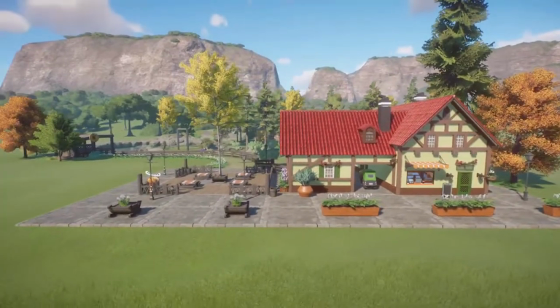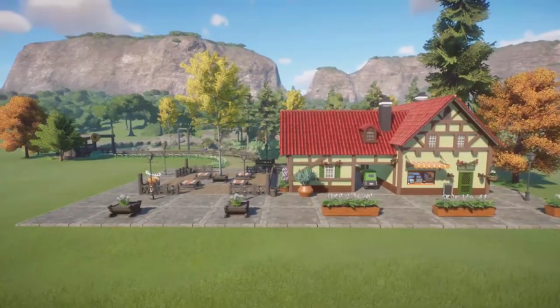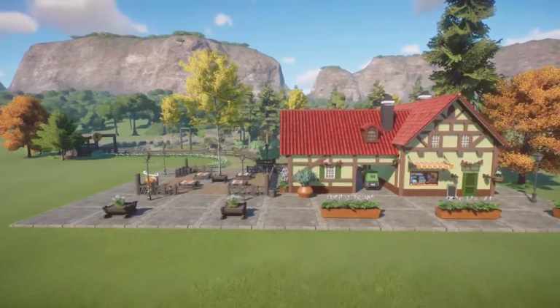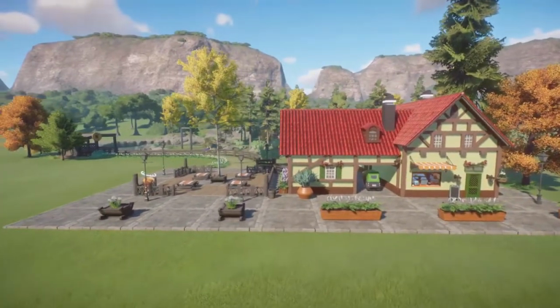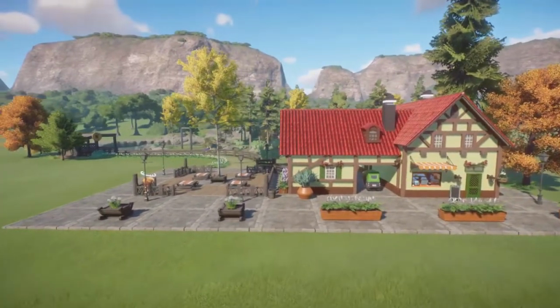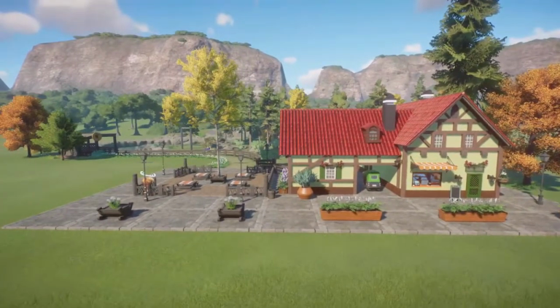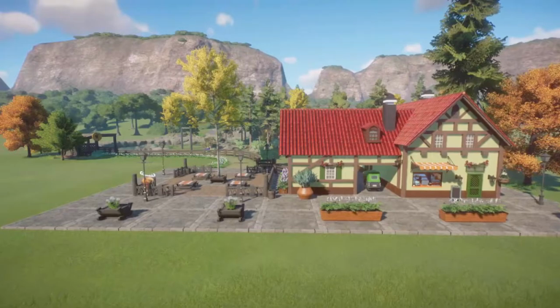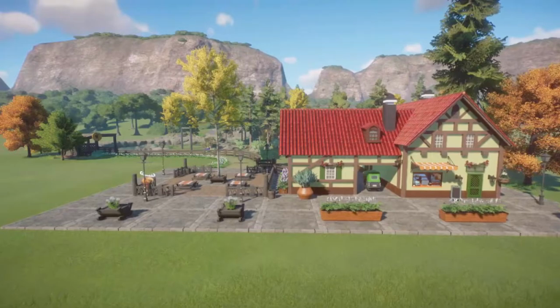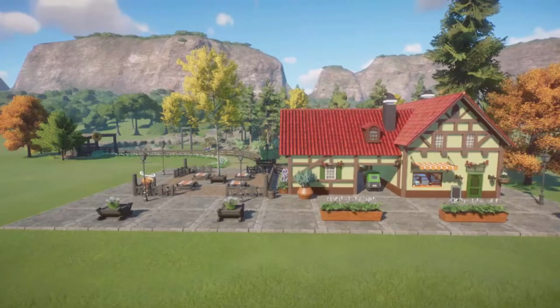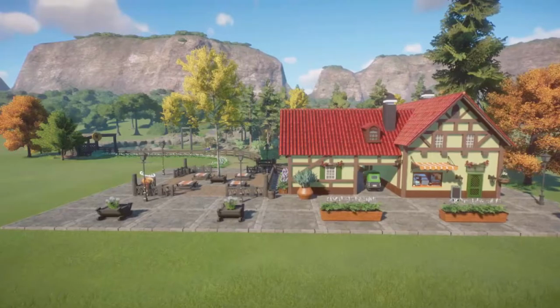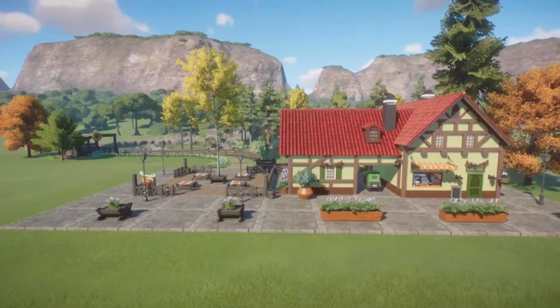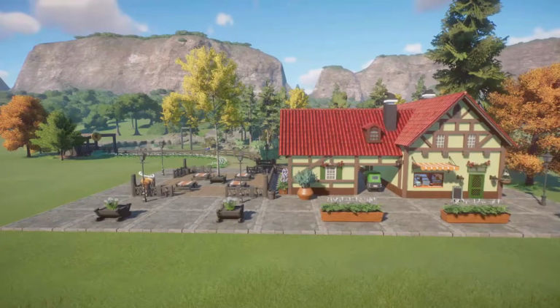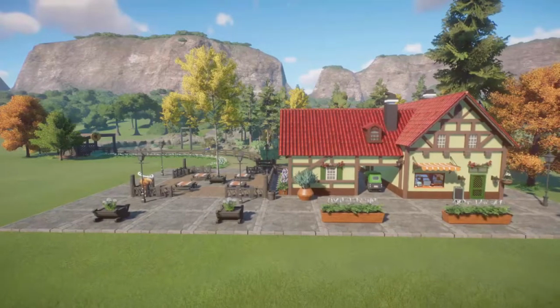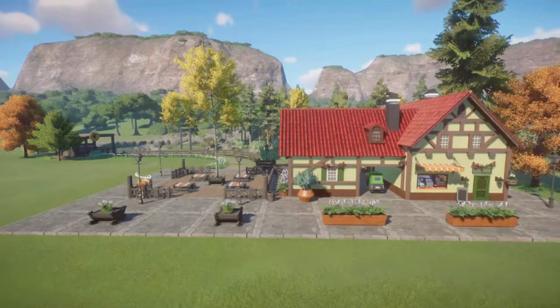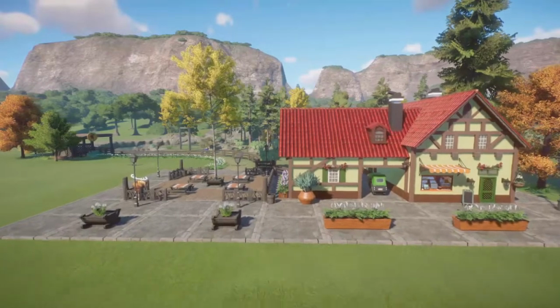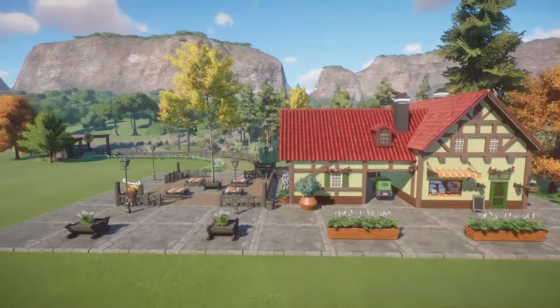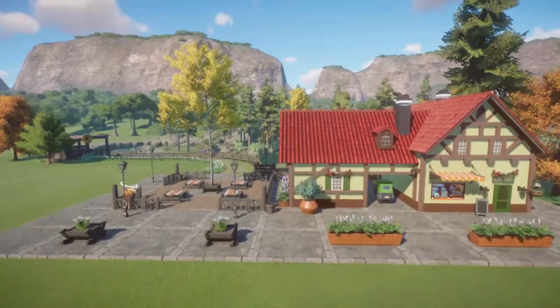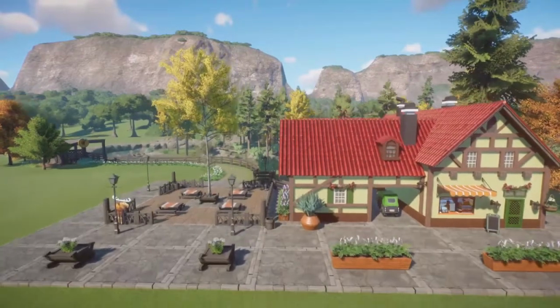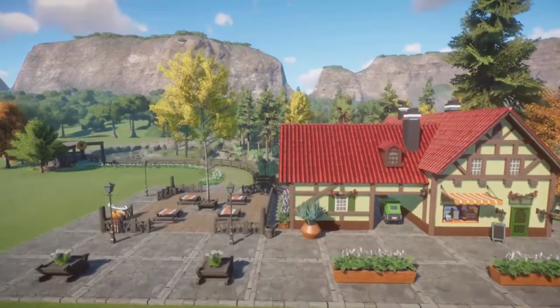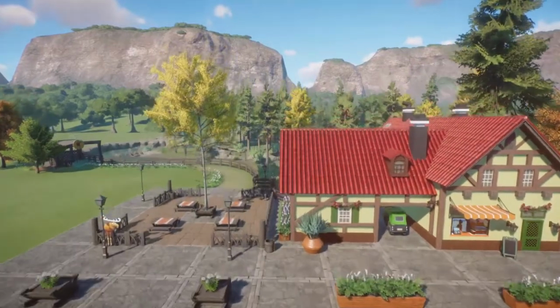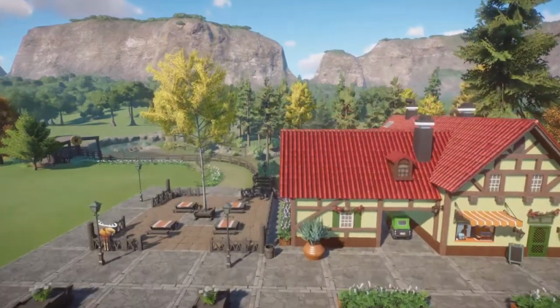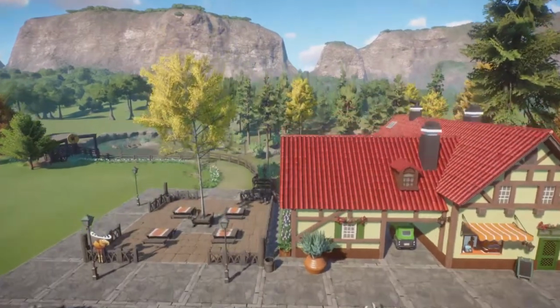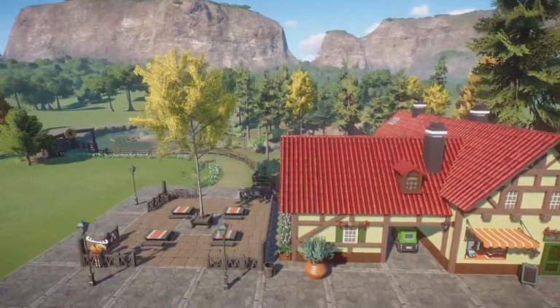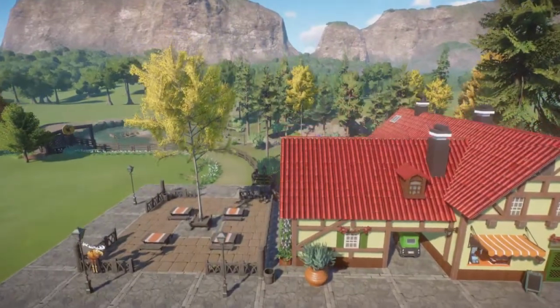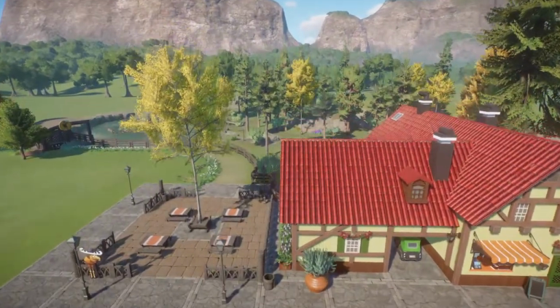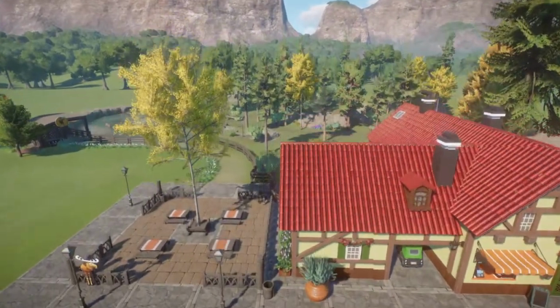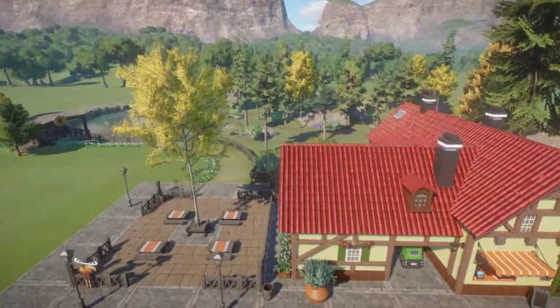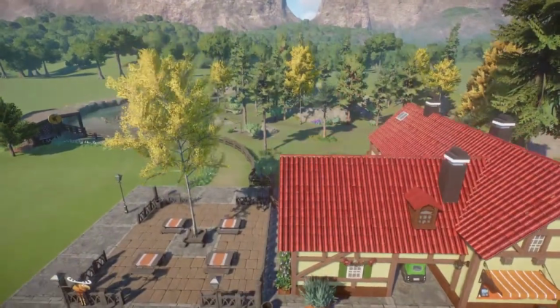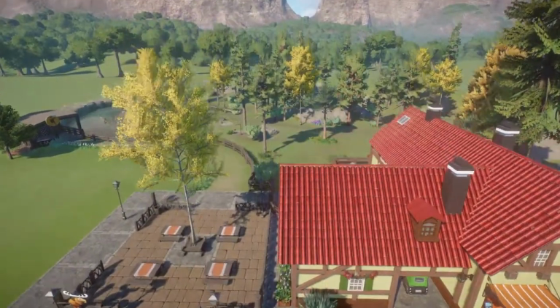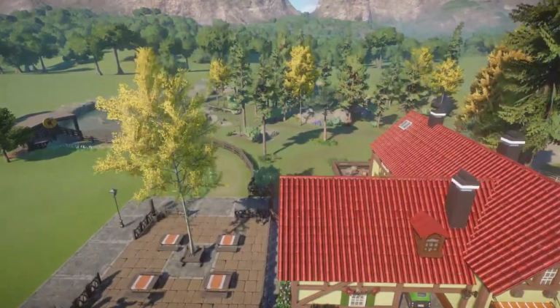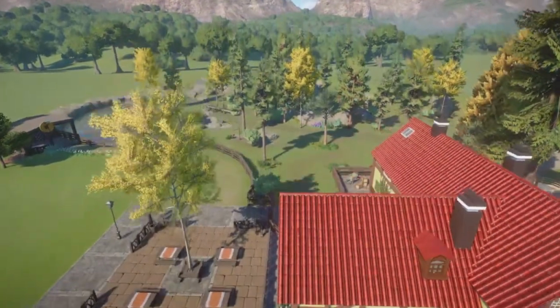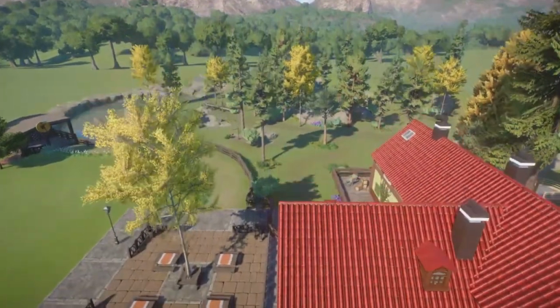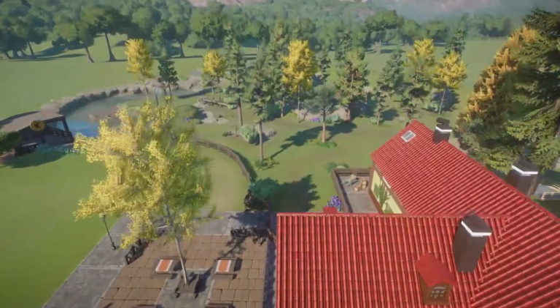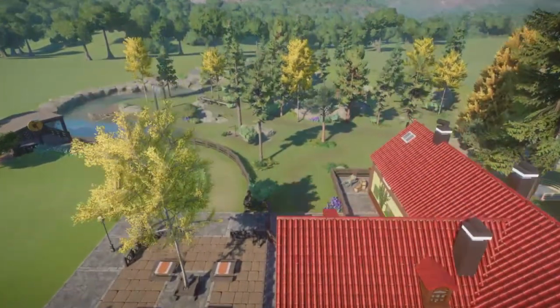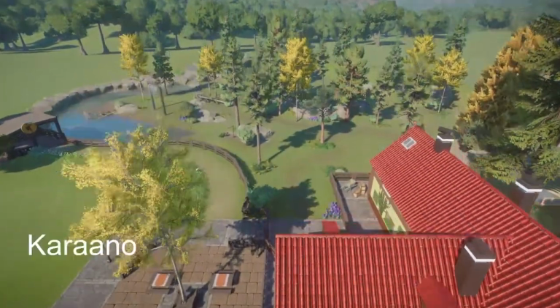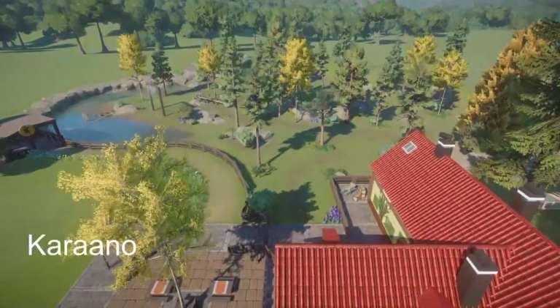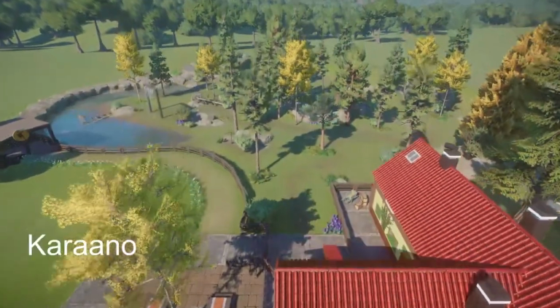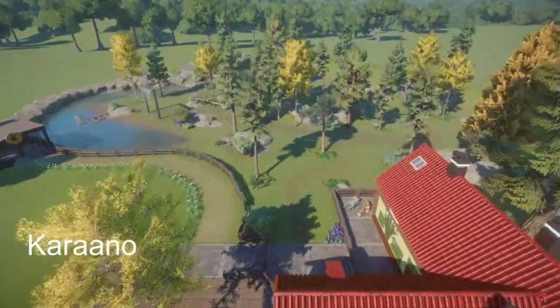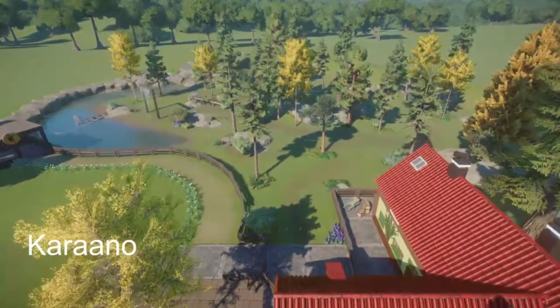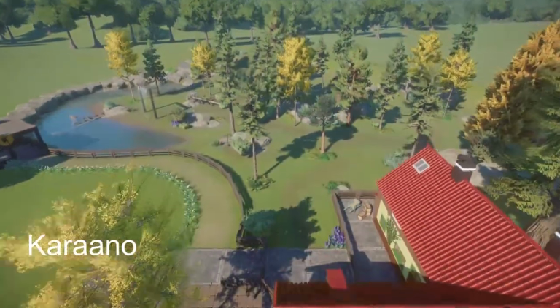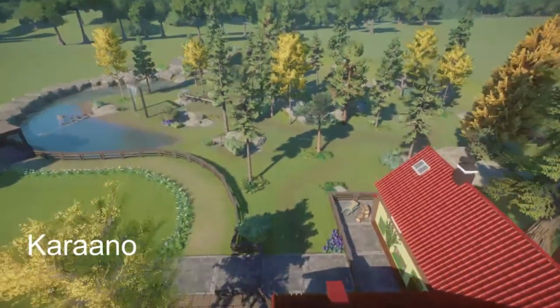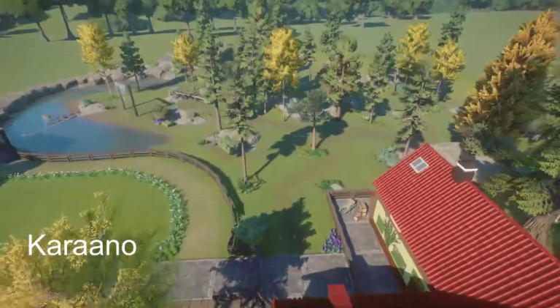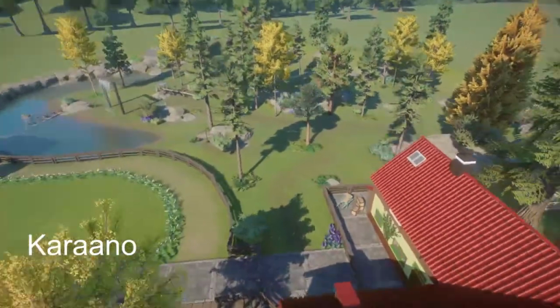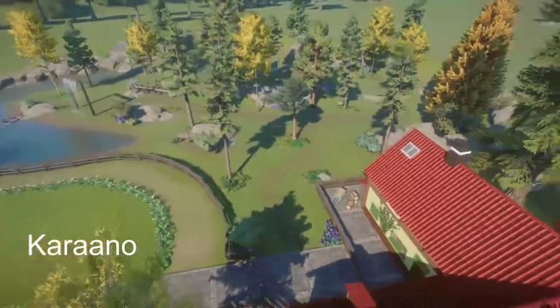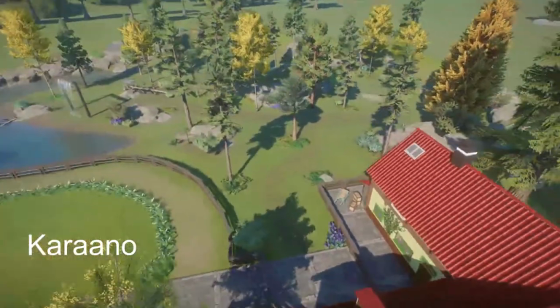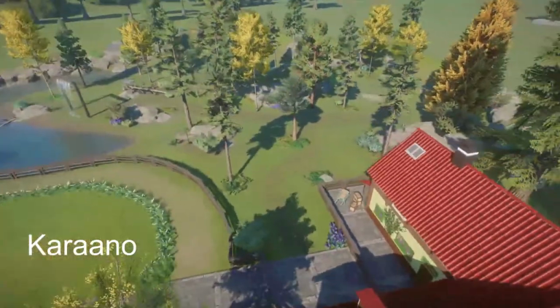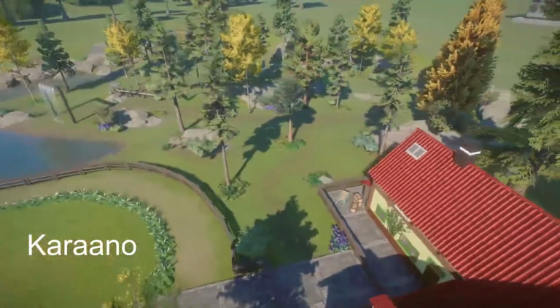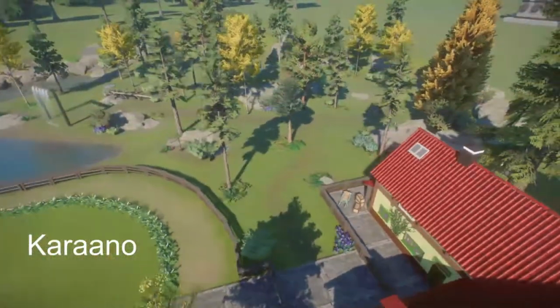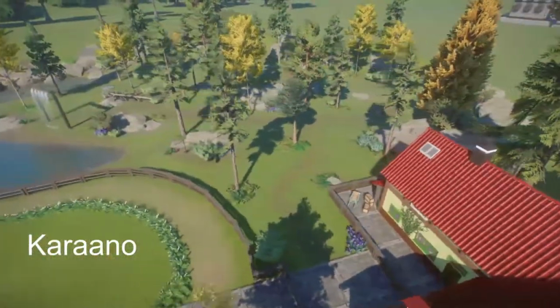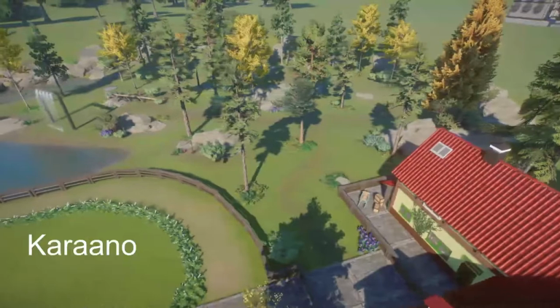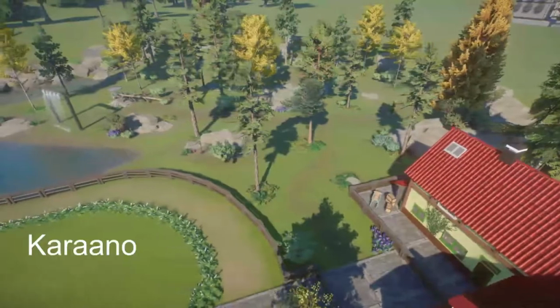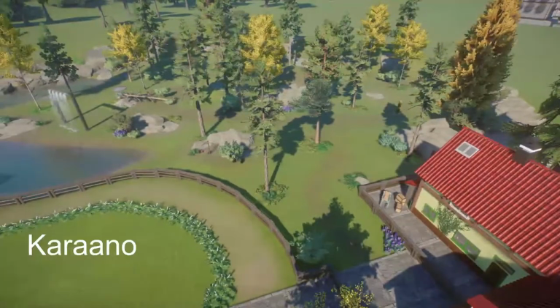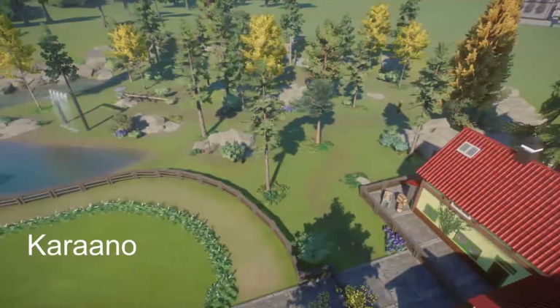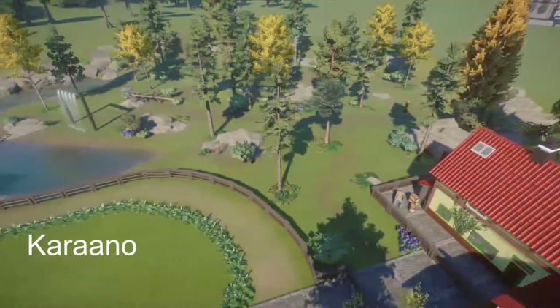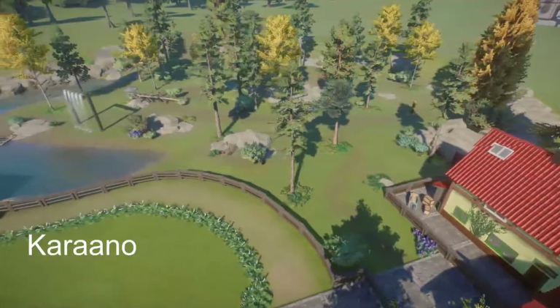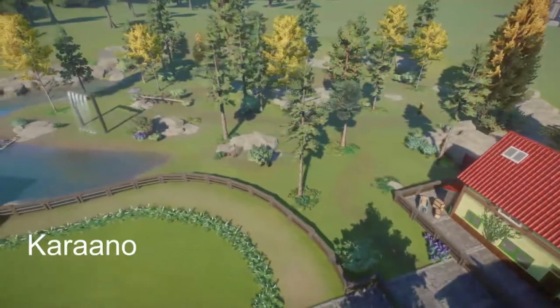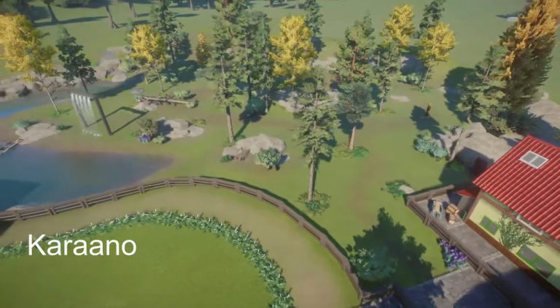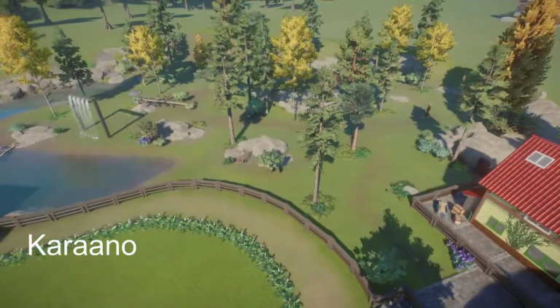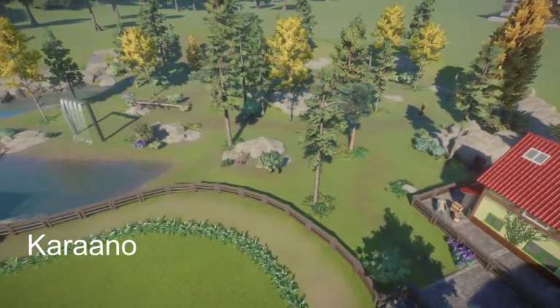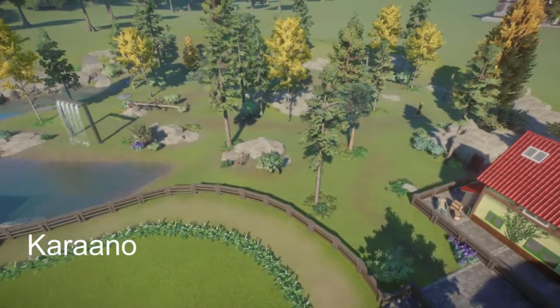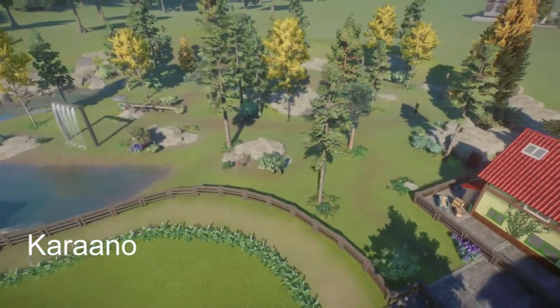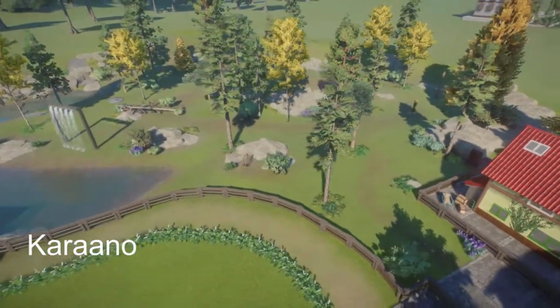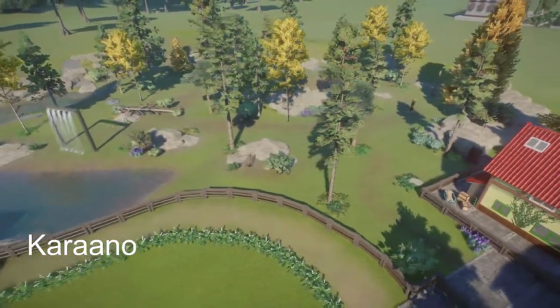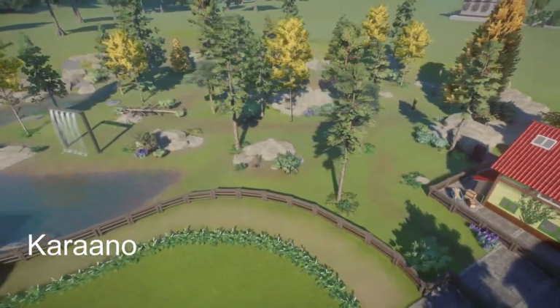Our next piece is a moose habitat and food shop made by Carano. You can bring this into your zoo for right around $23,000.